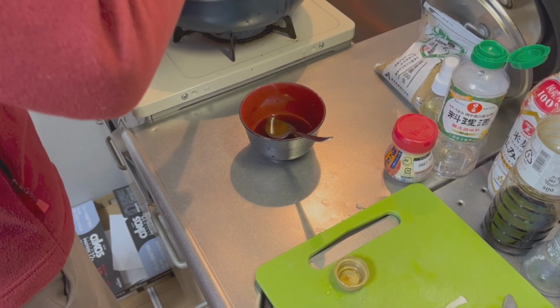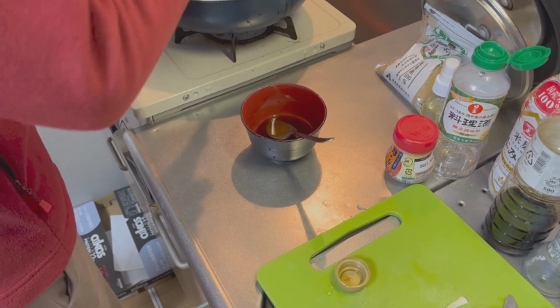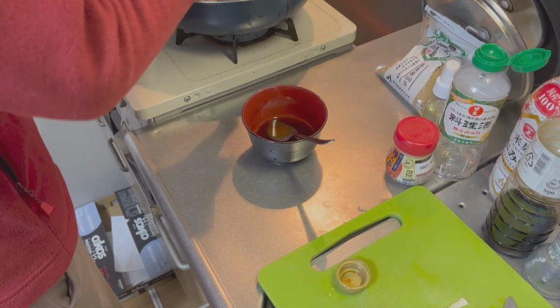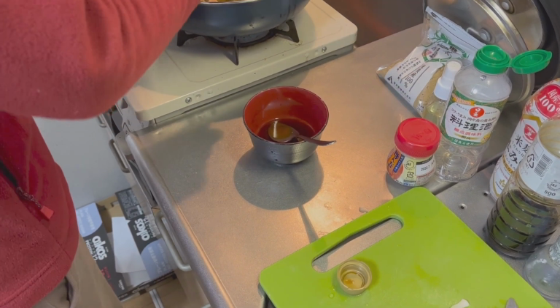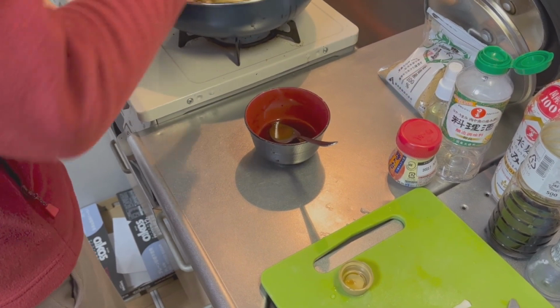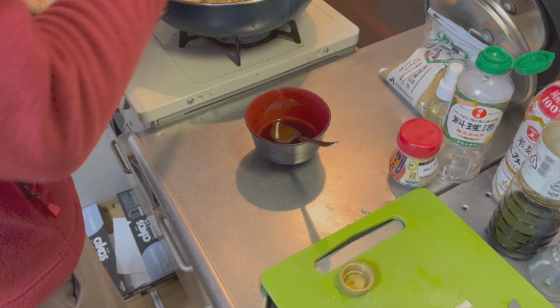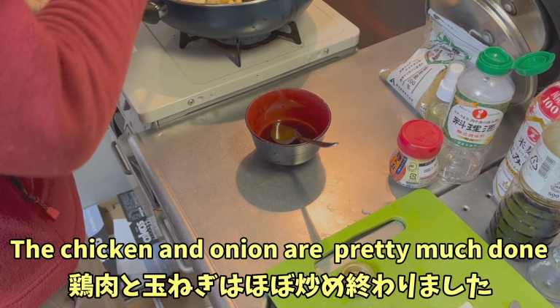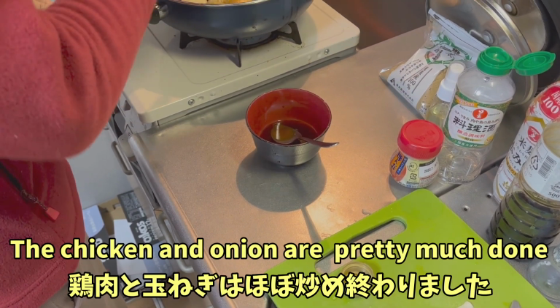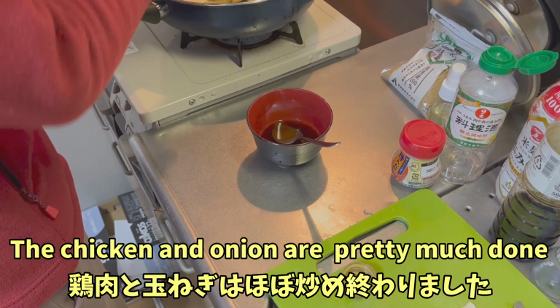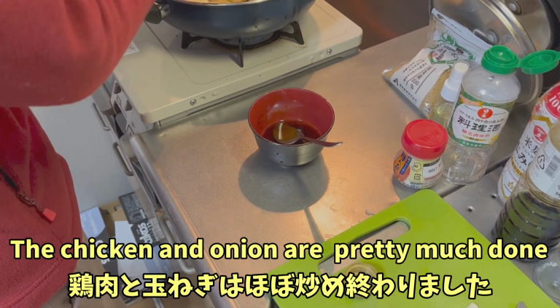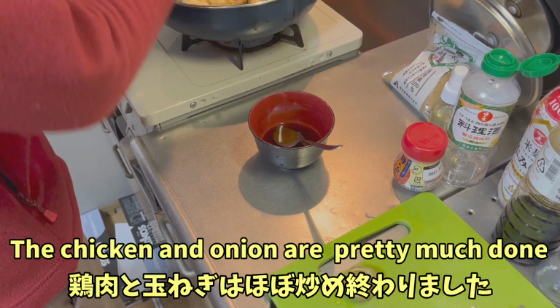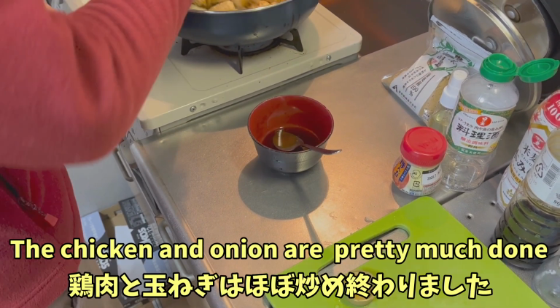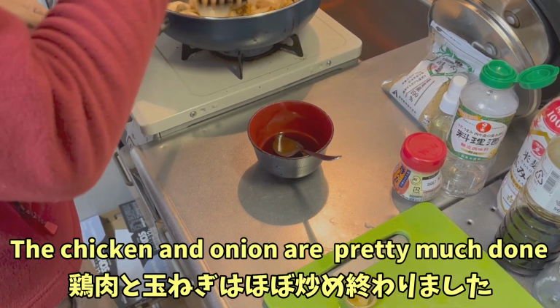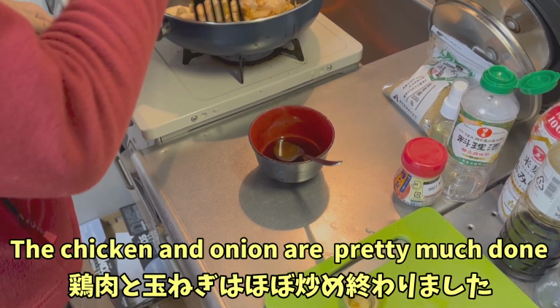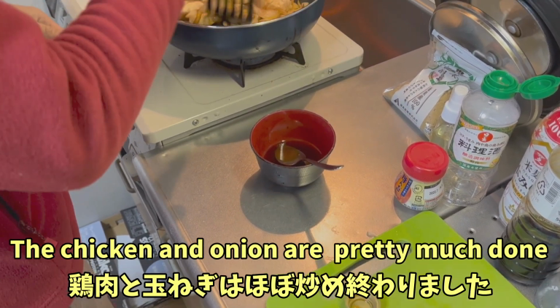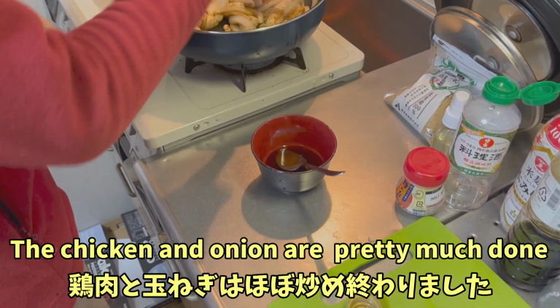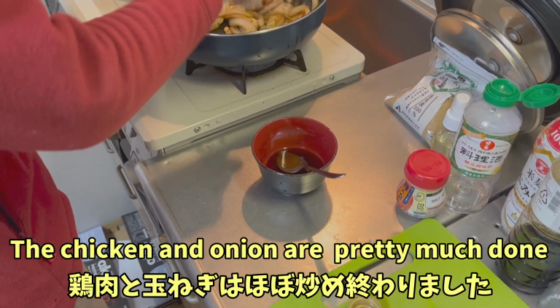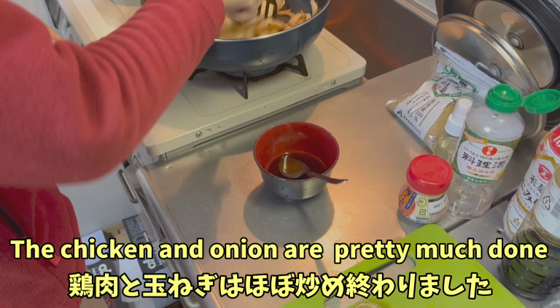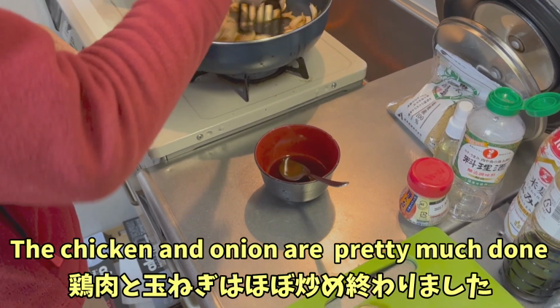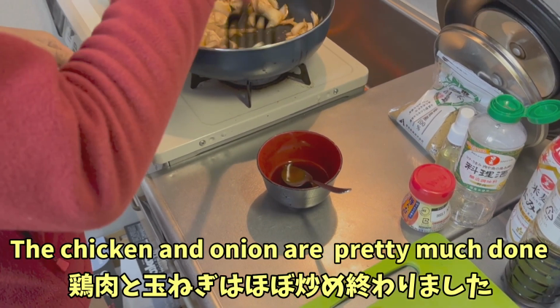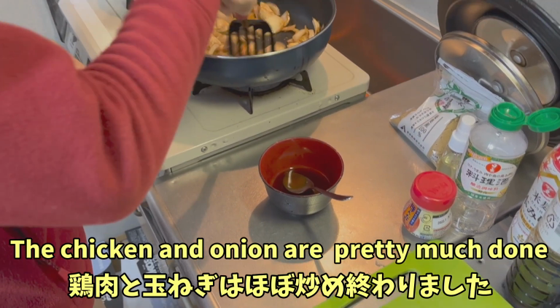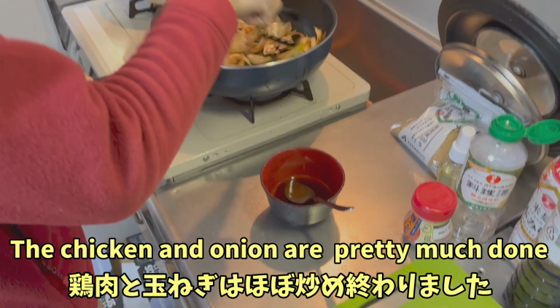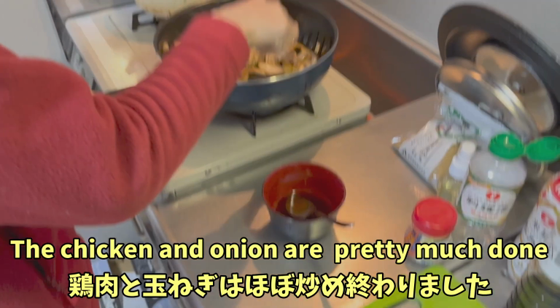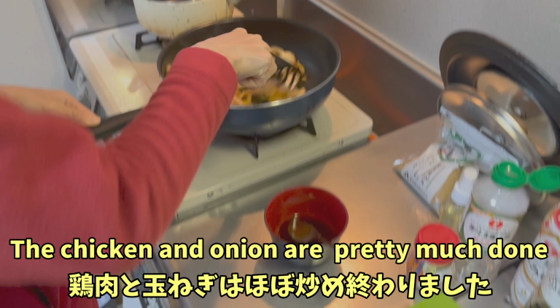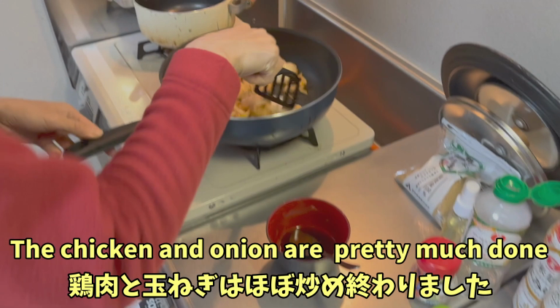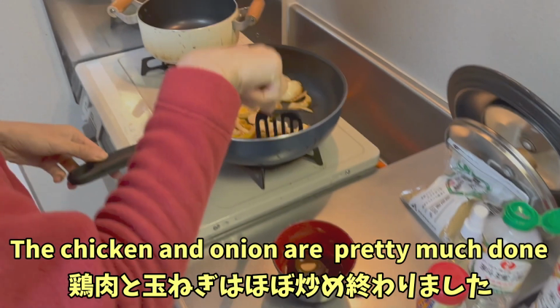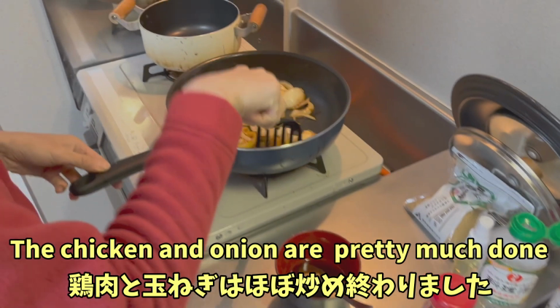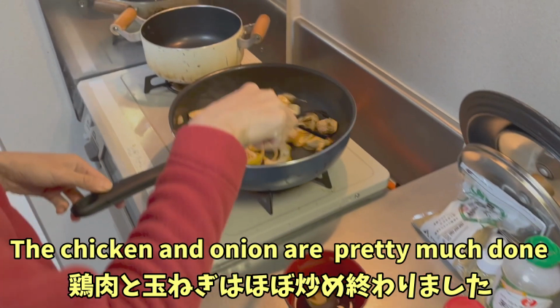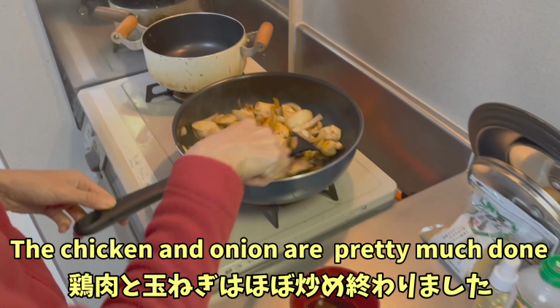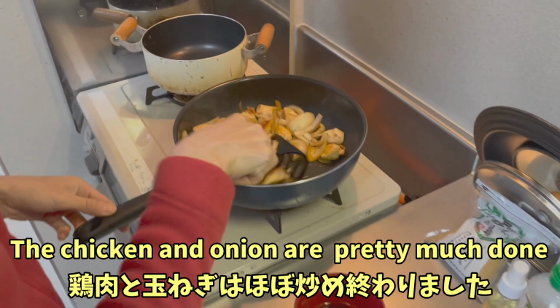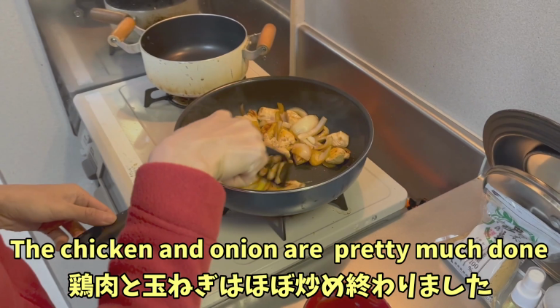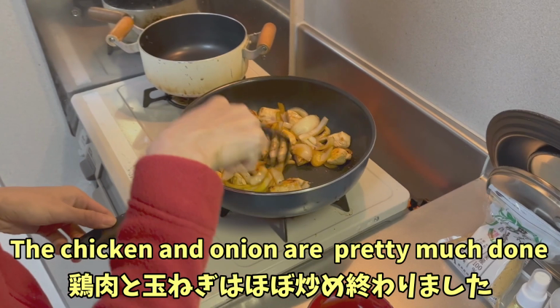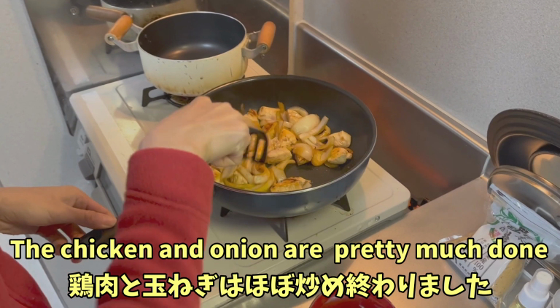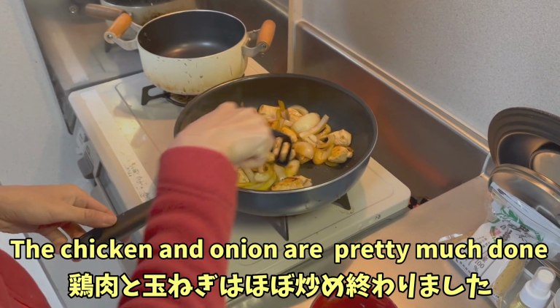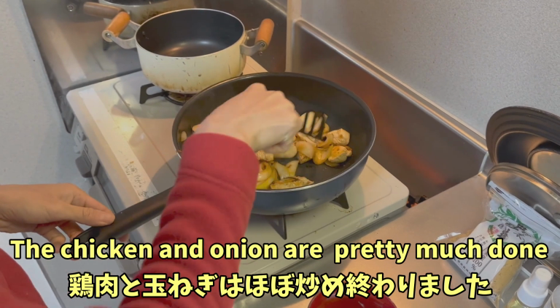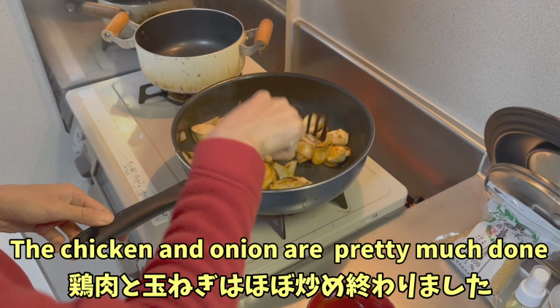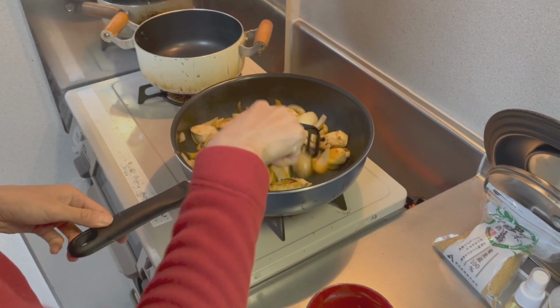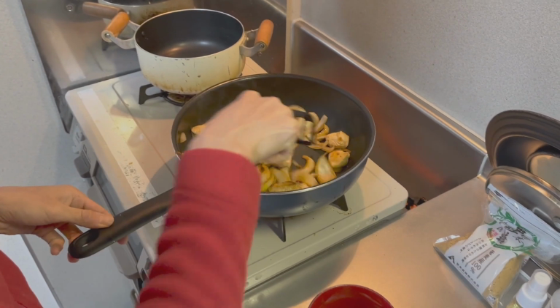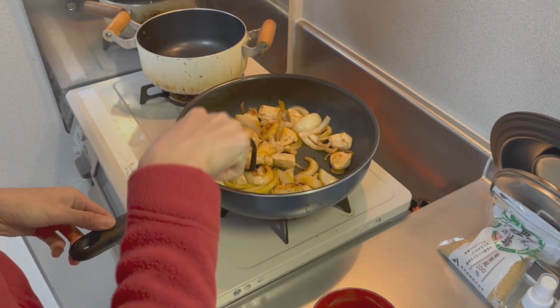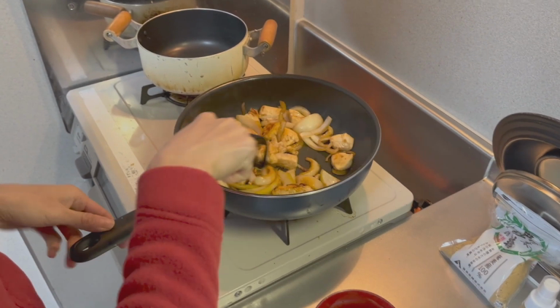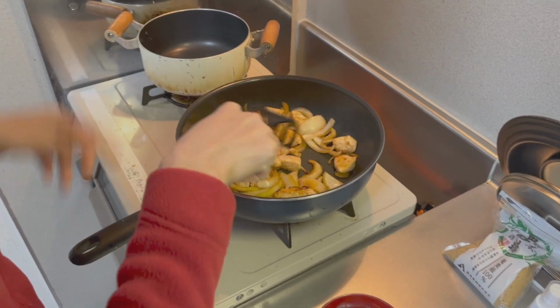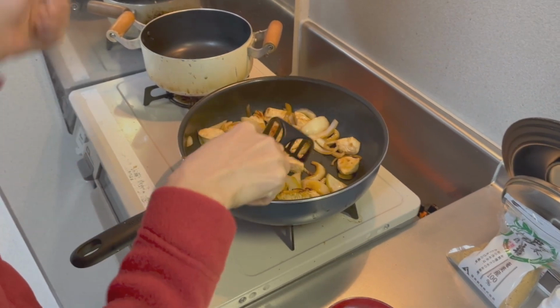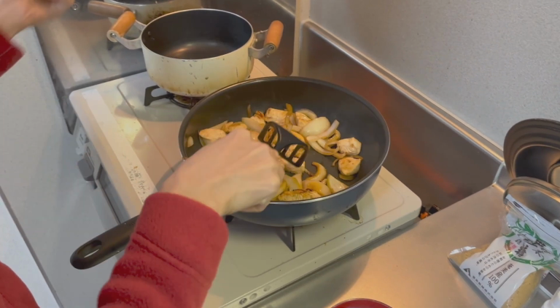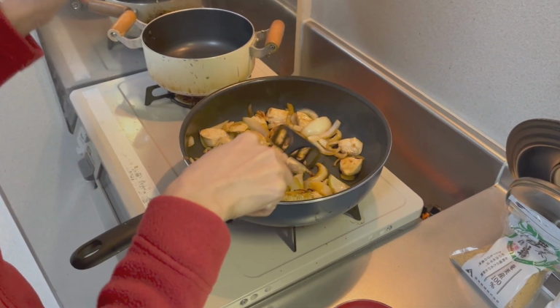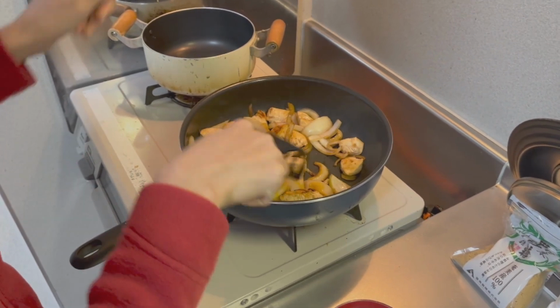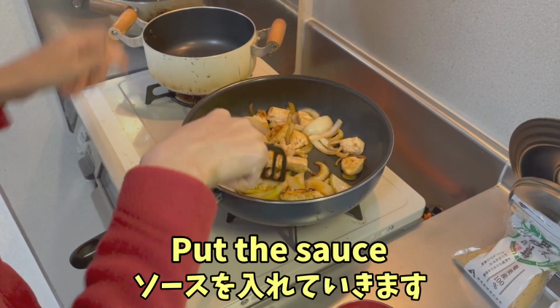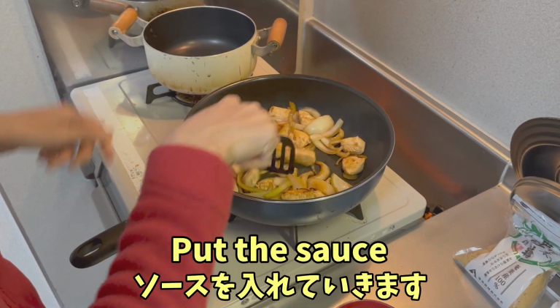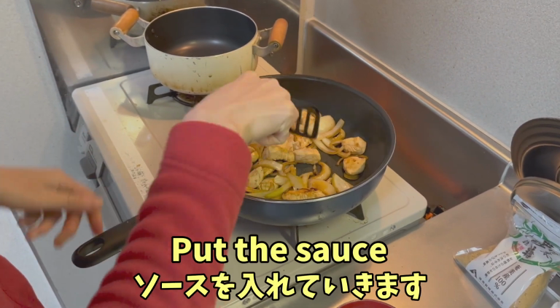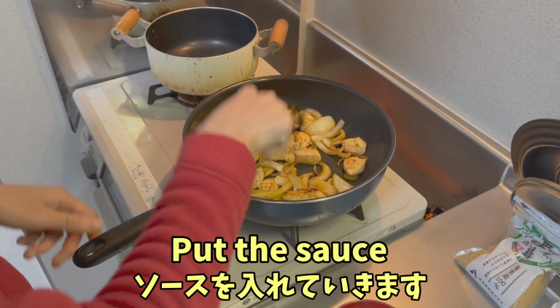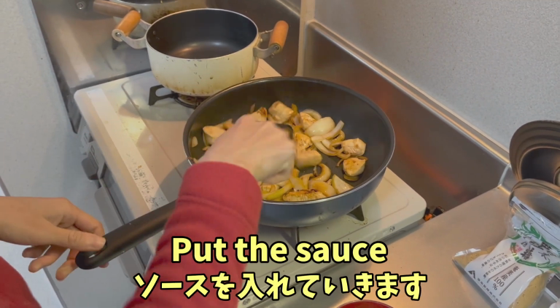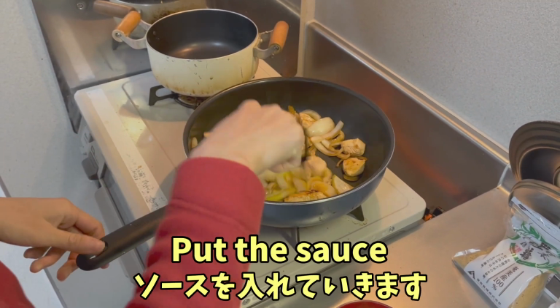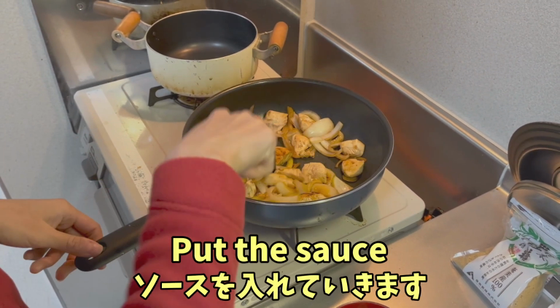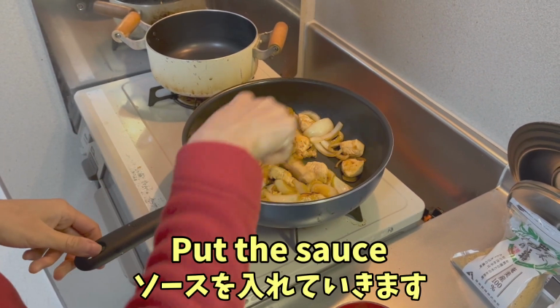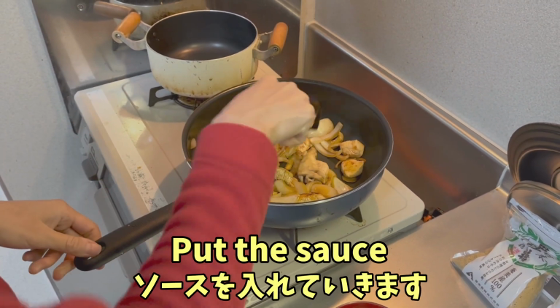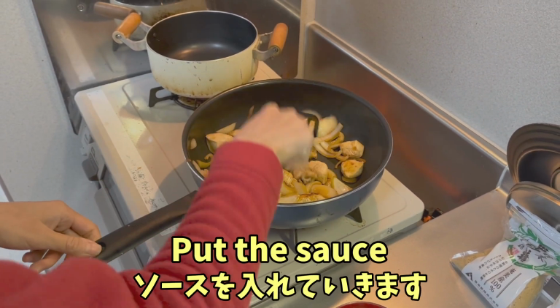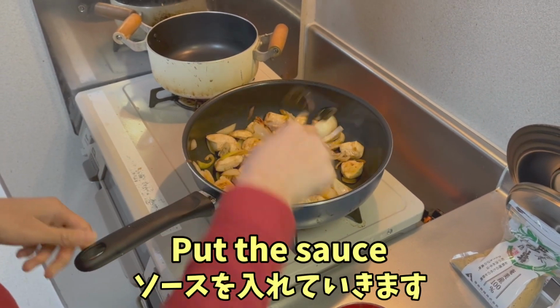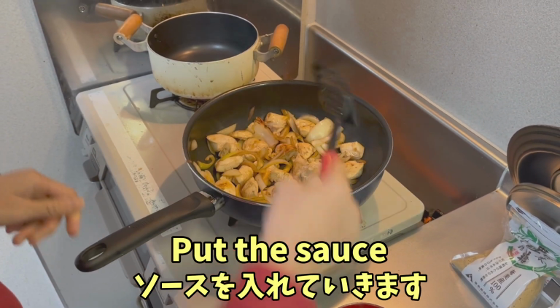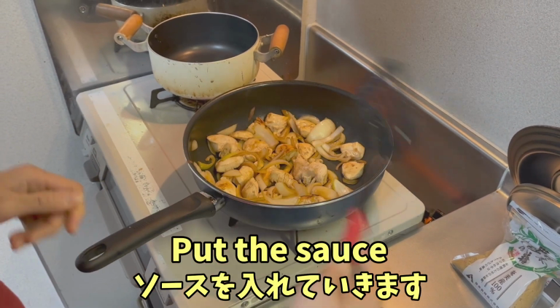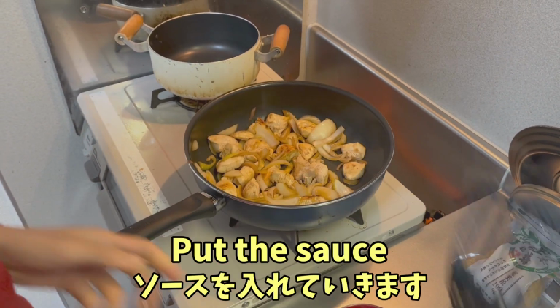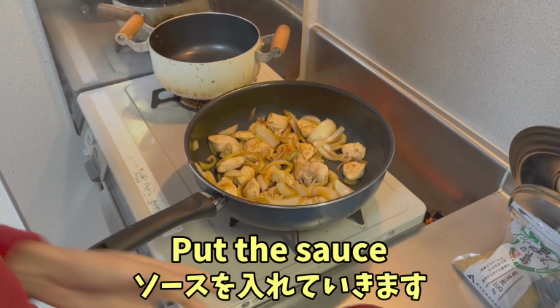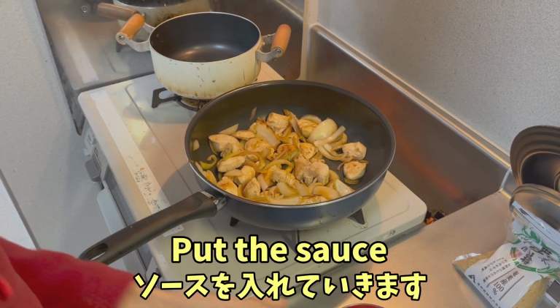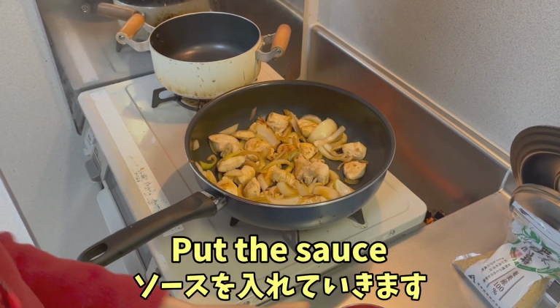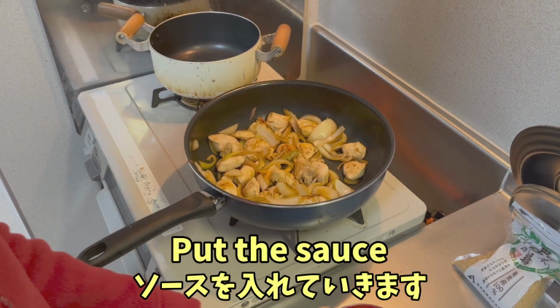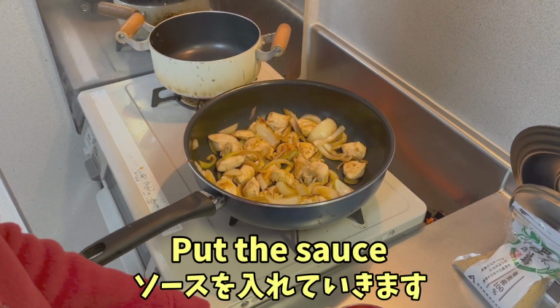The chicken and the onion are simmered and done. And now we are going to put the sauce.